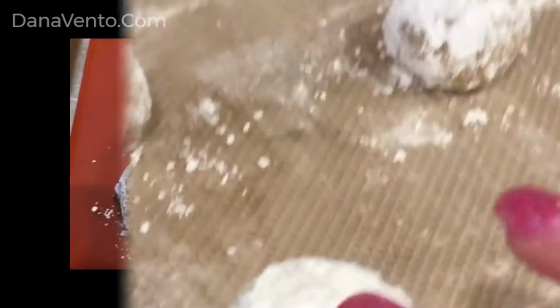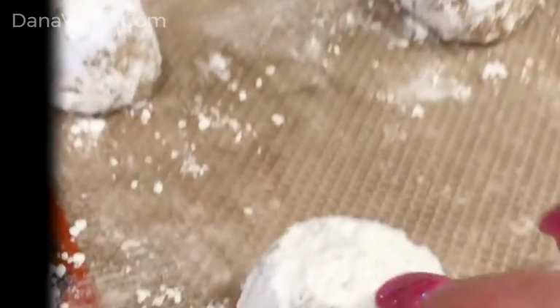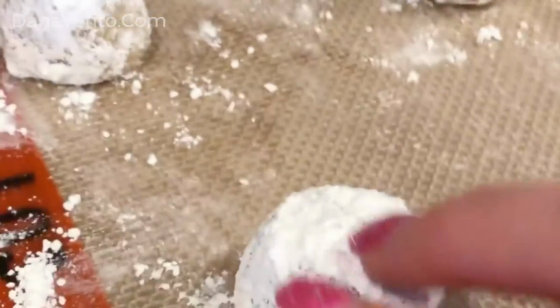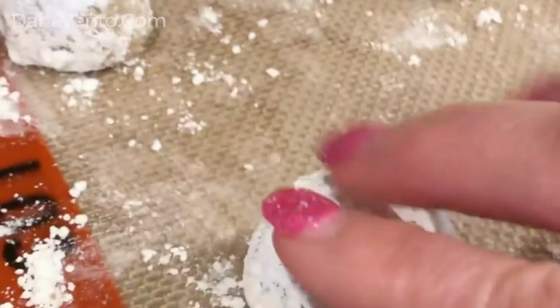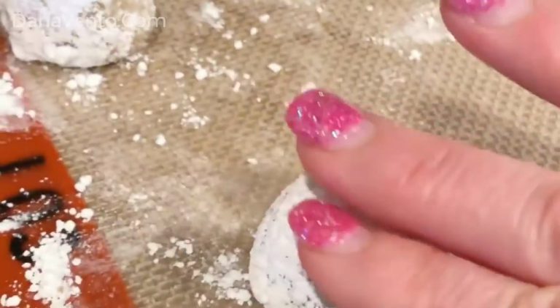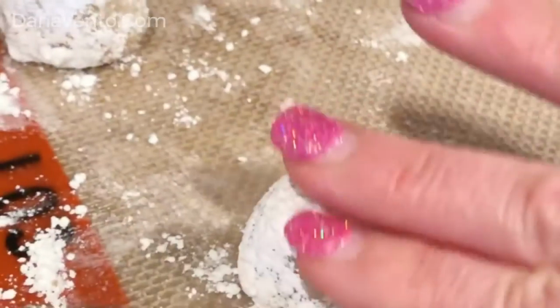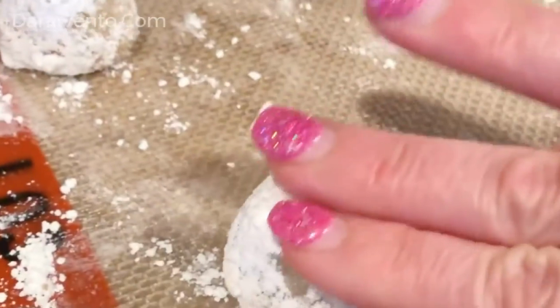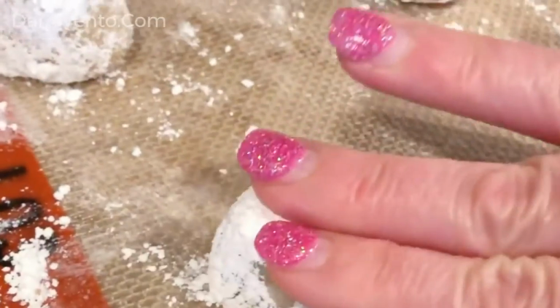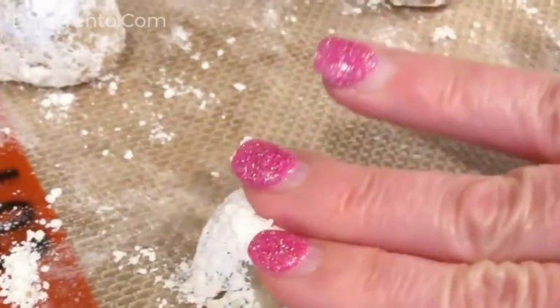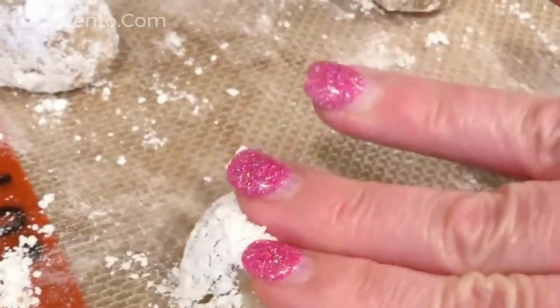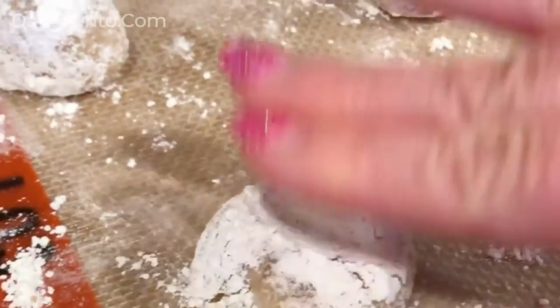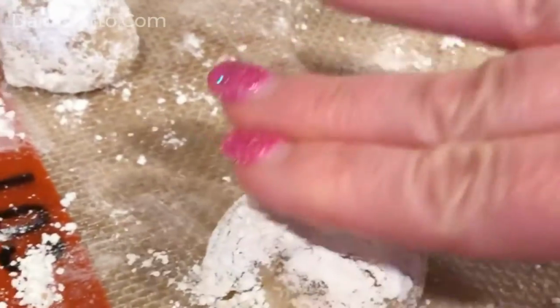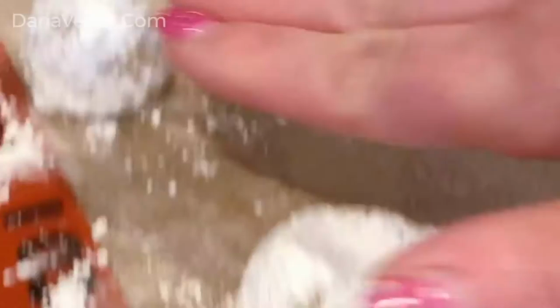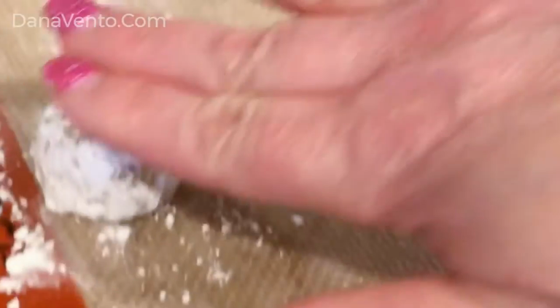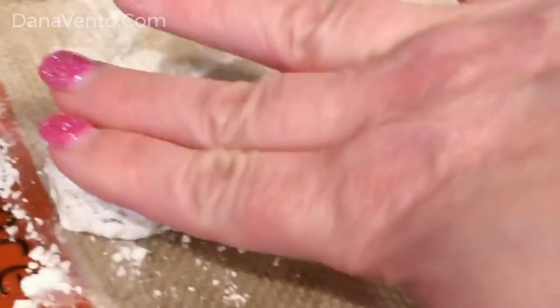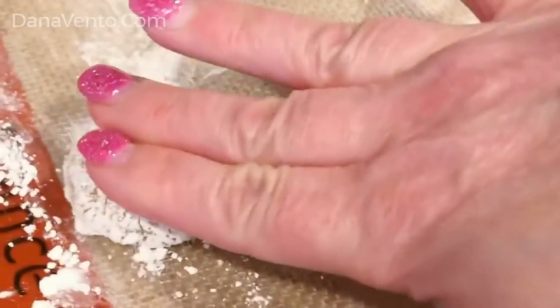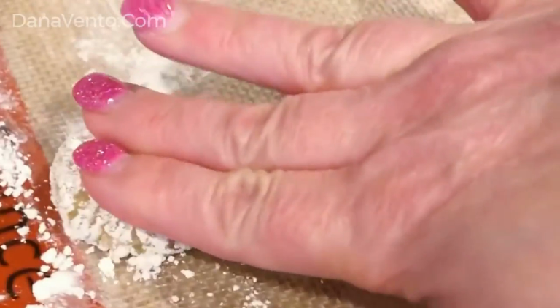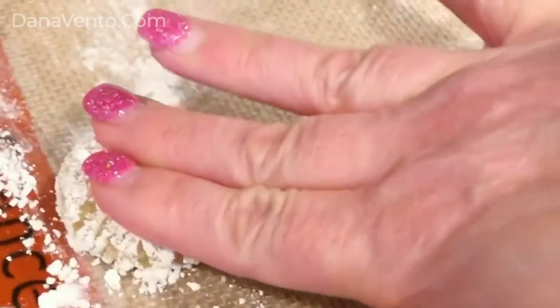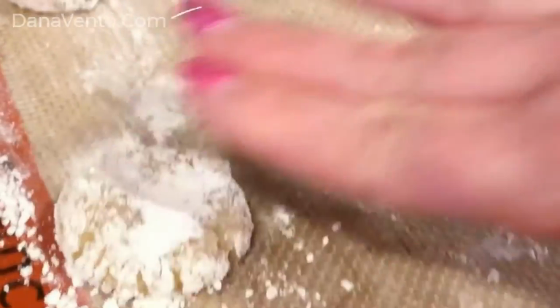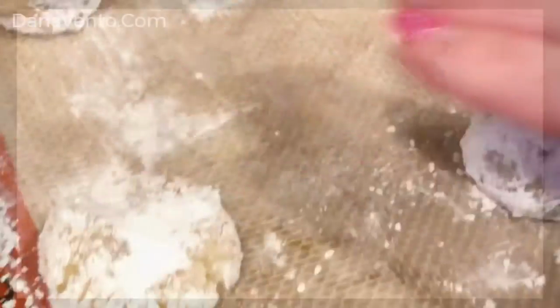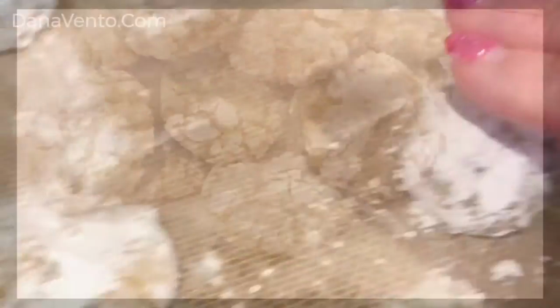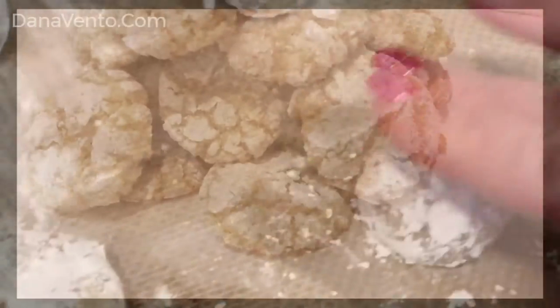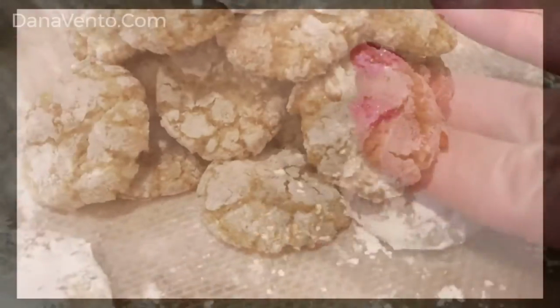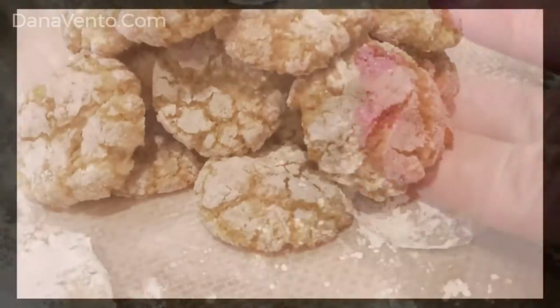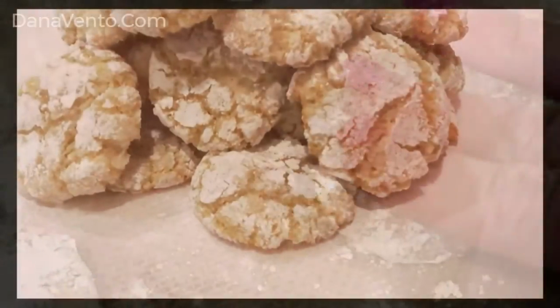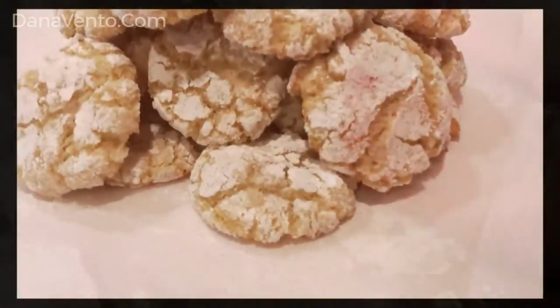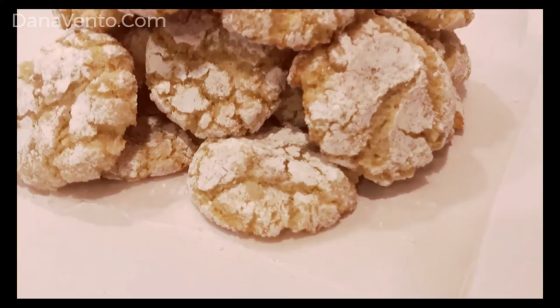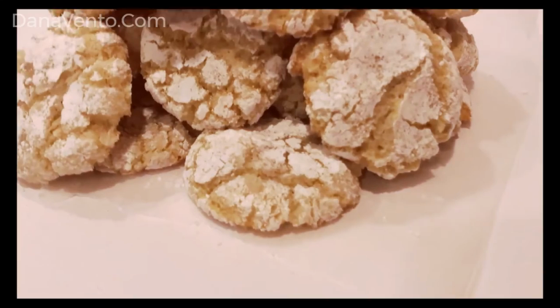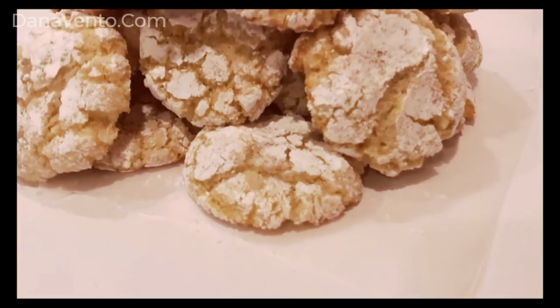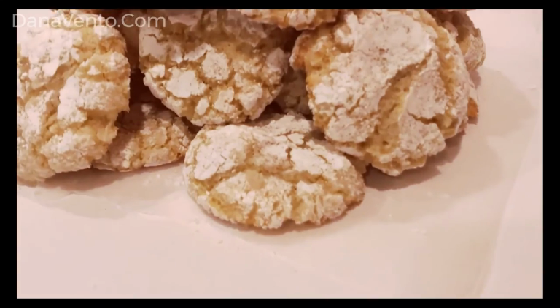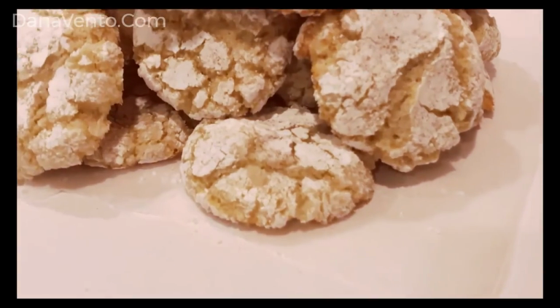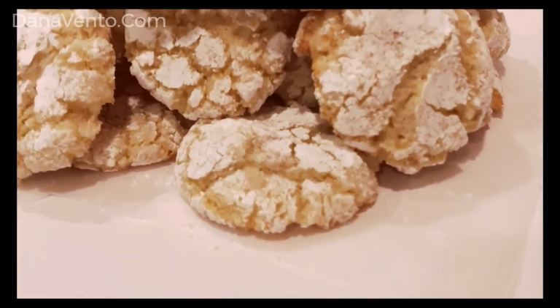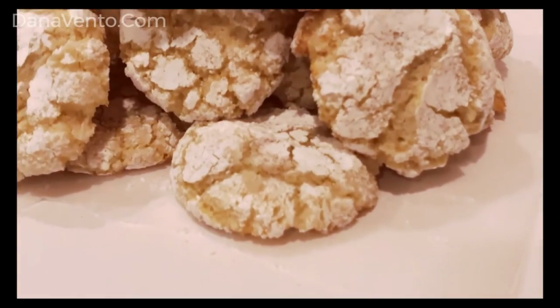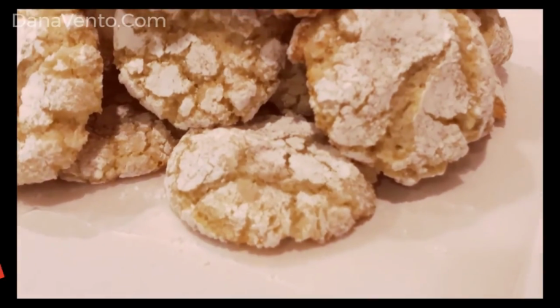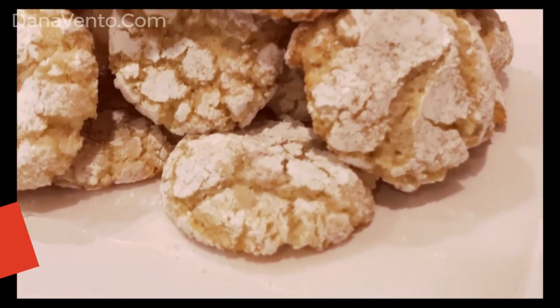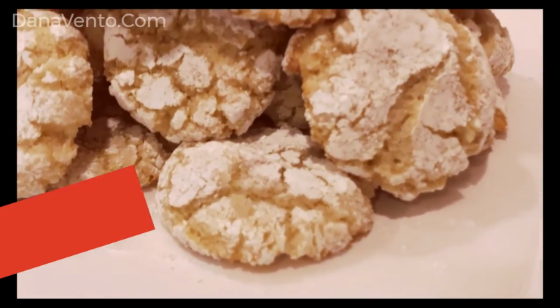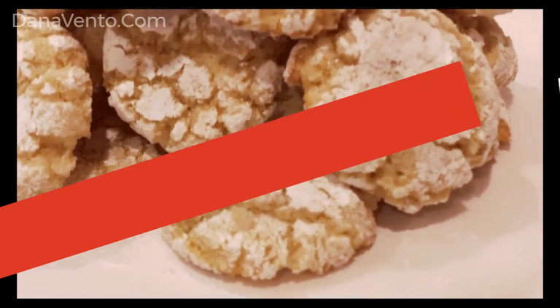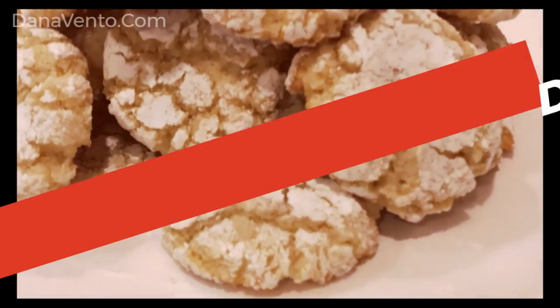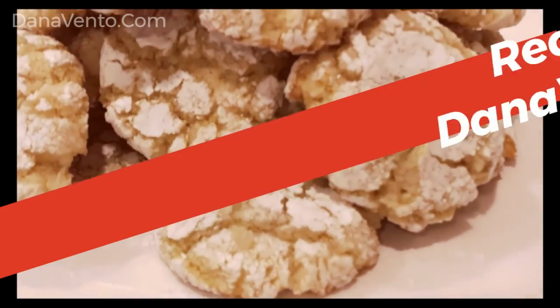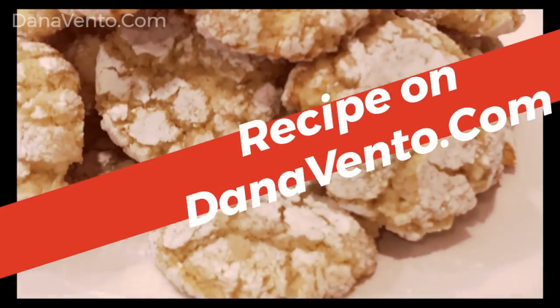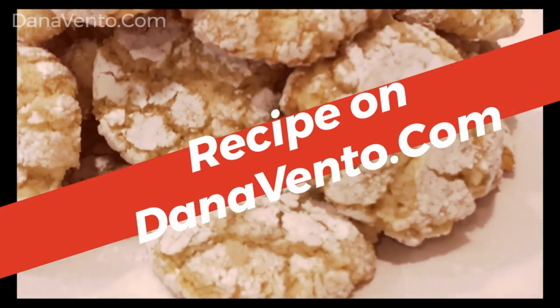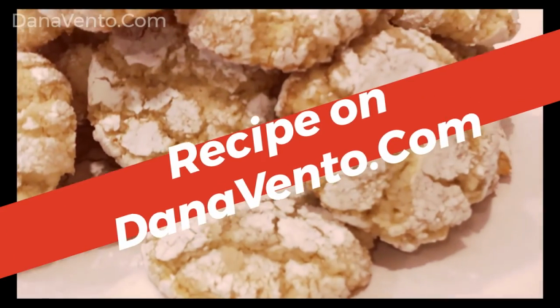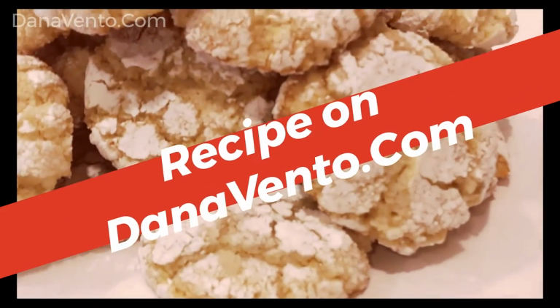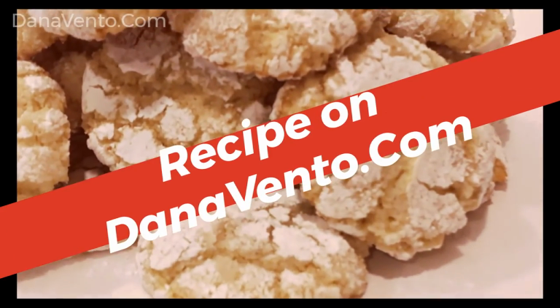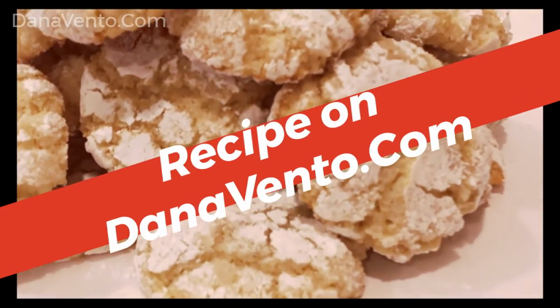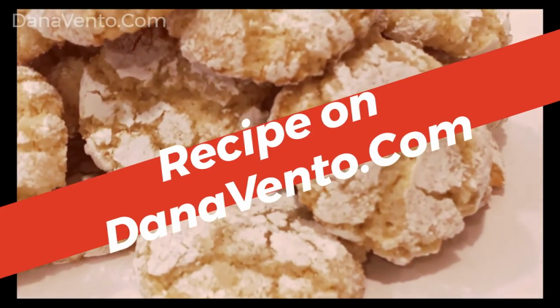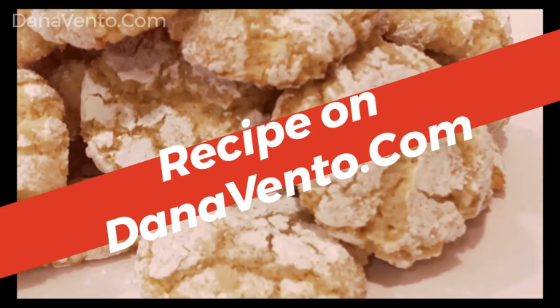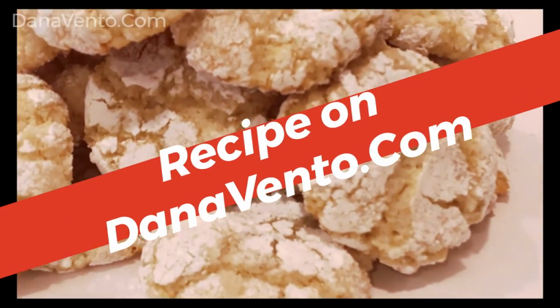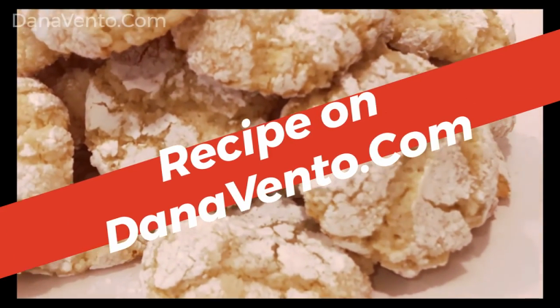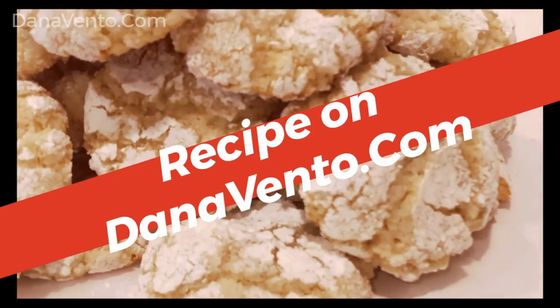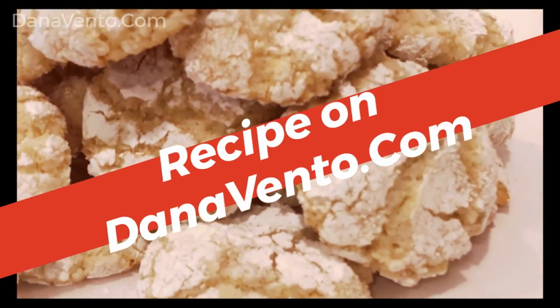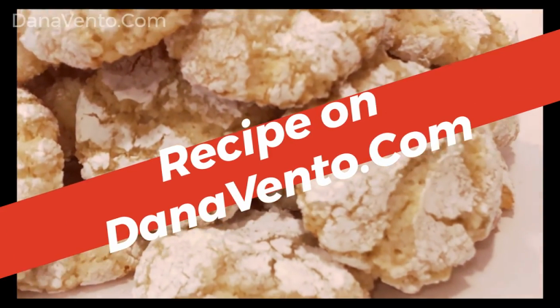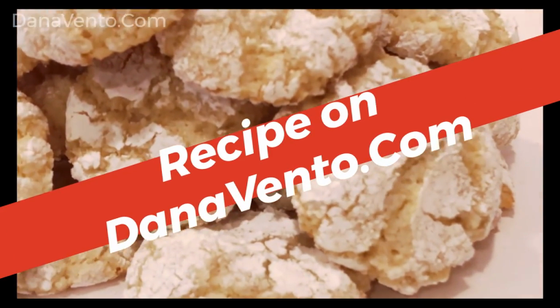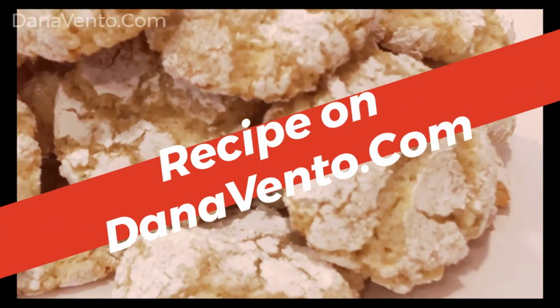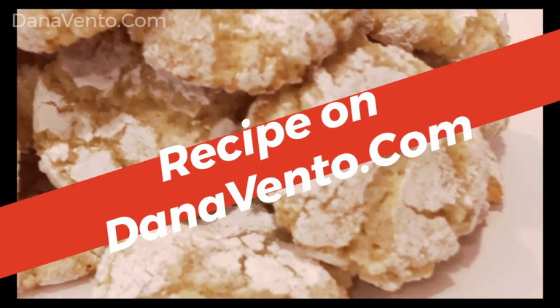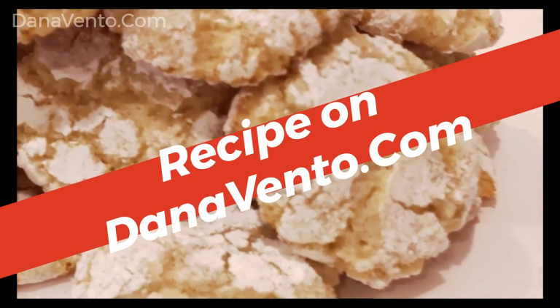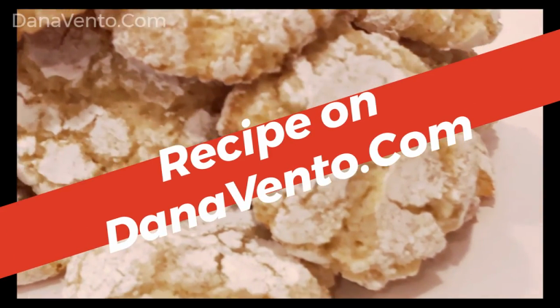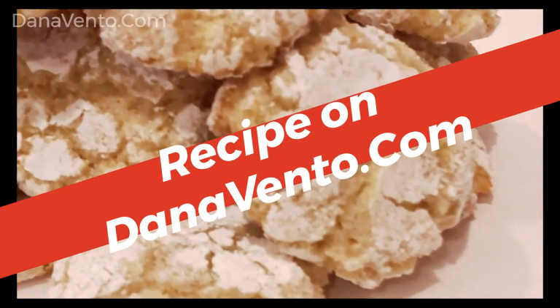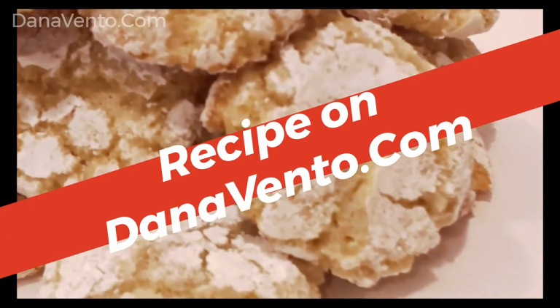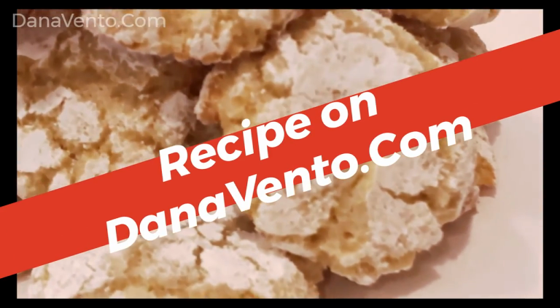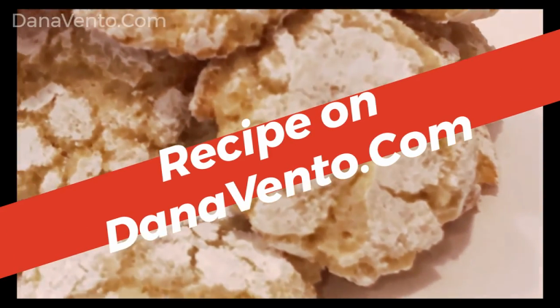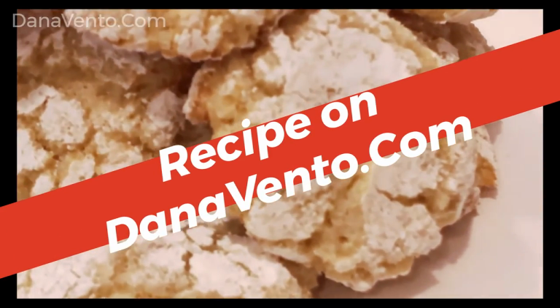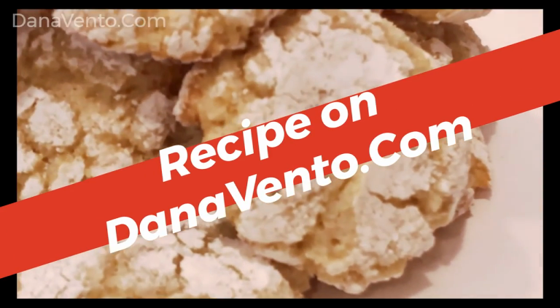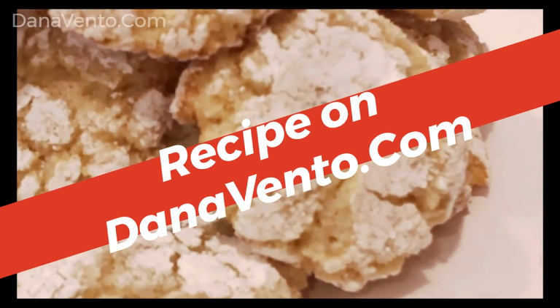Lightly press on each cookie. Your cookies will turn out just like mine — they look like they're from a bake shop and they taste like it too.